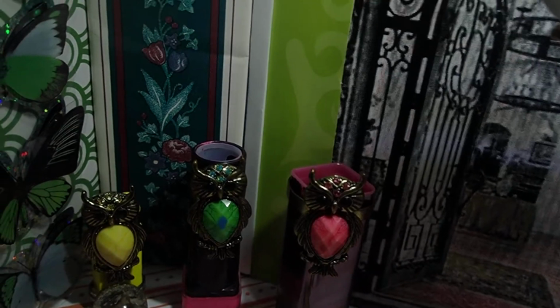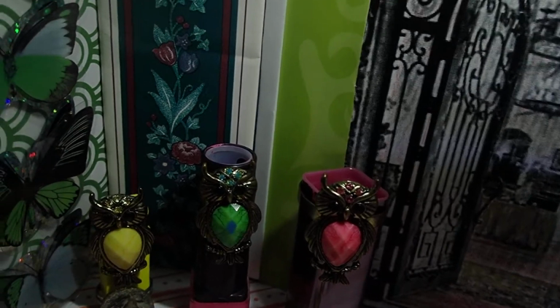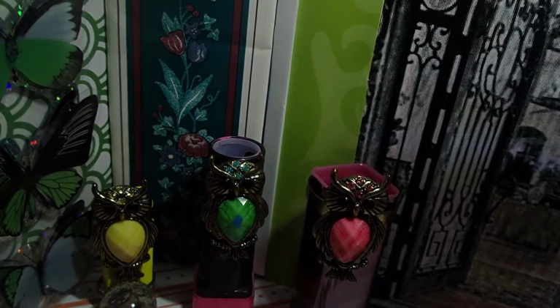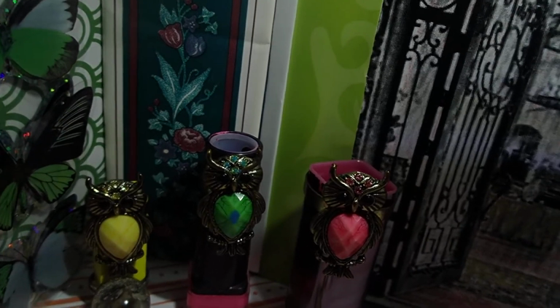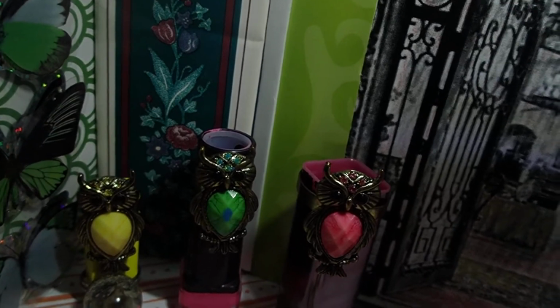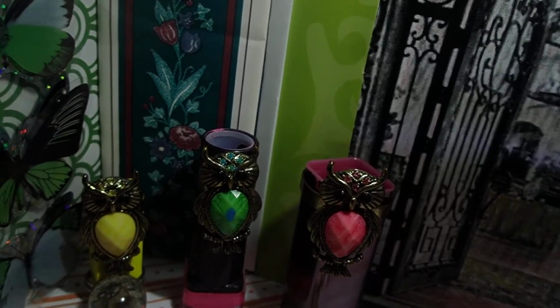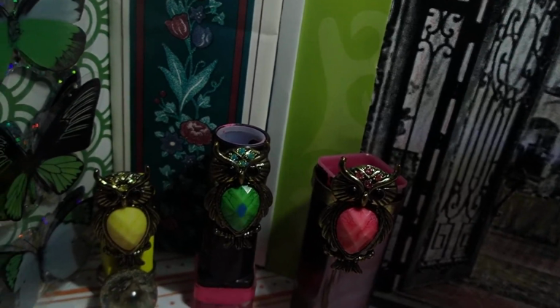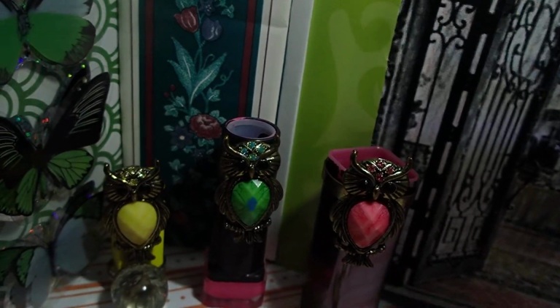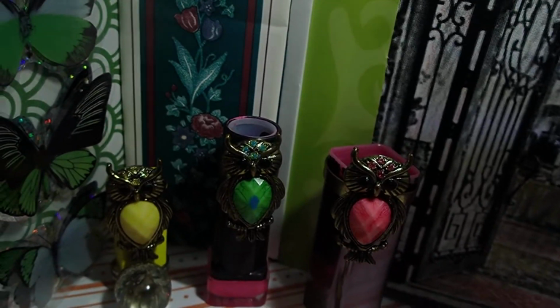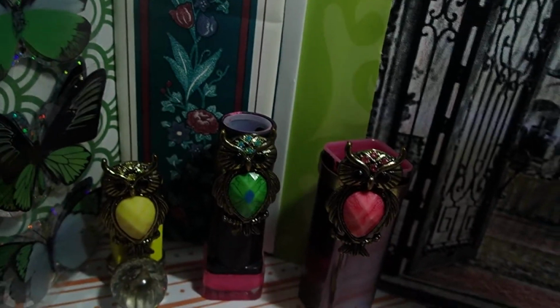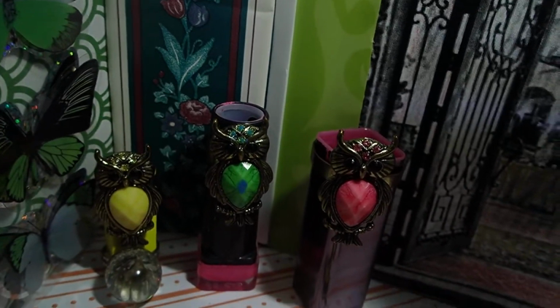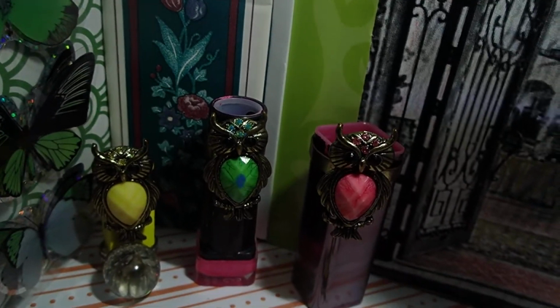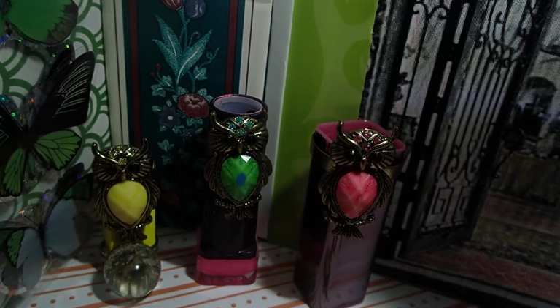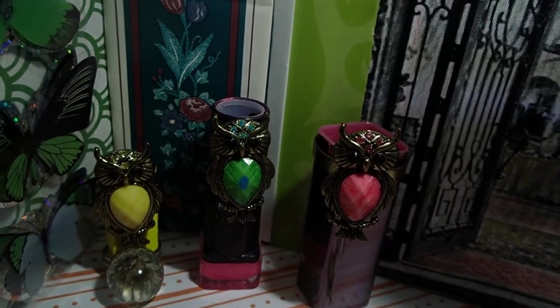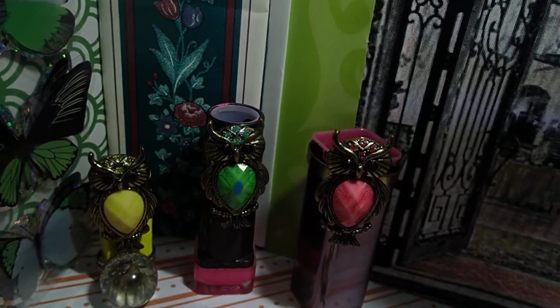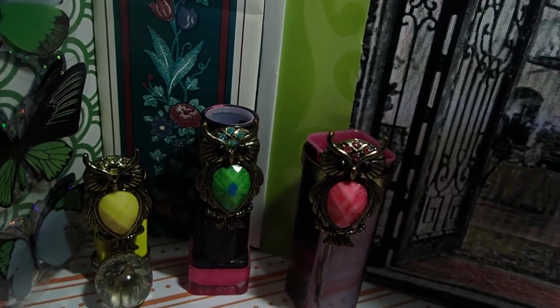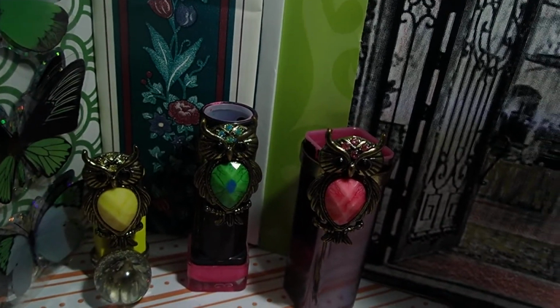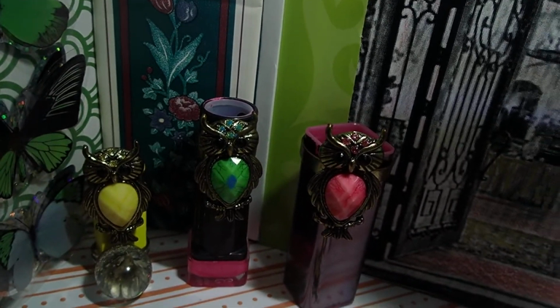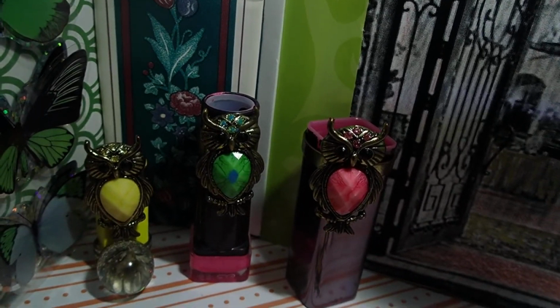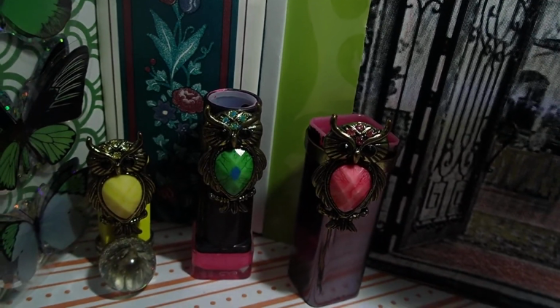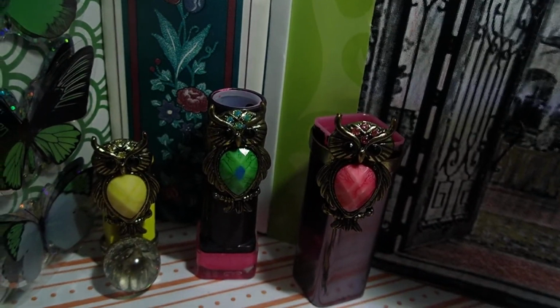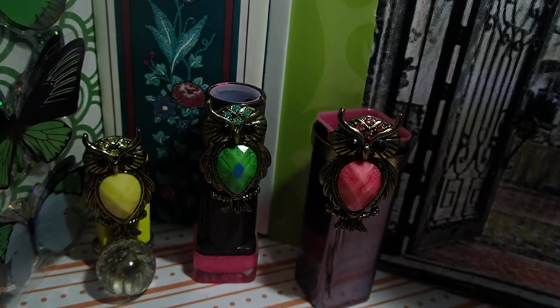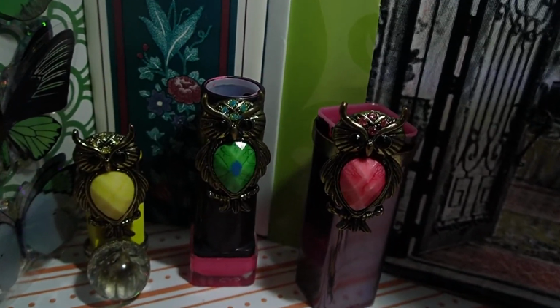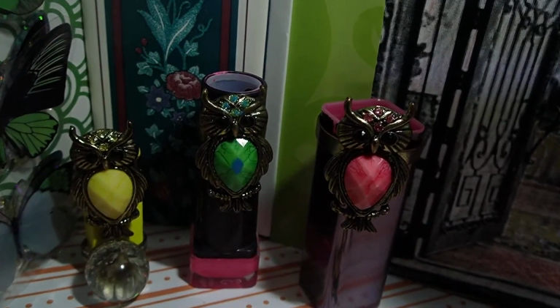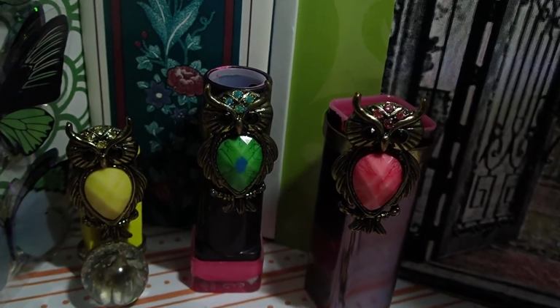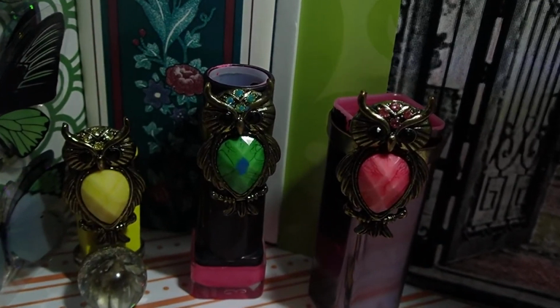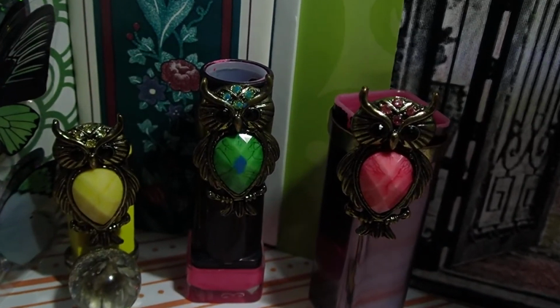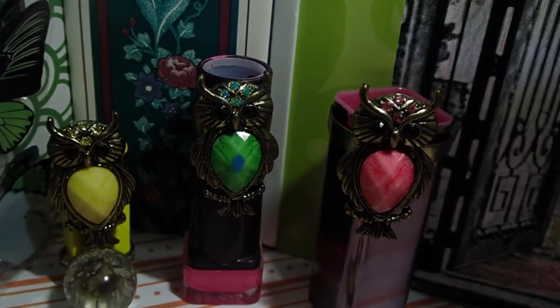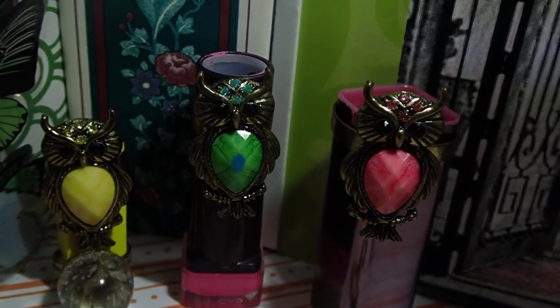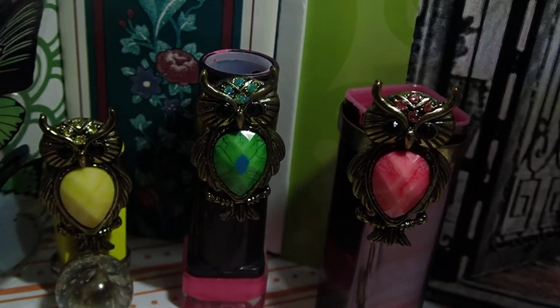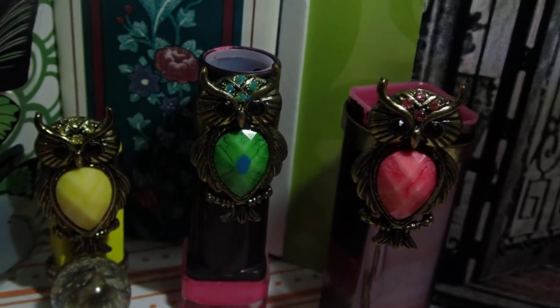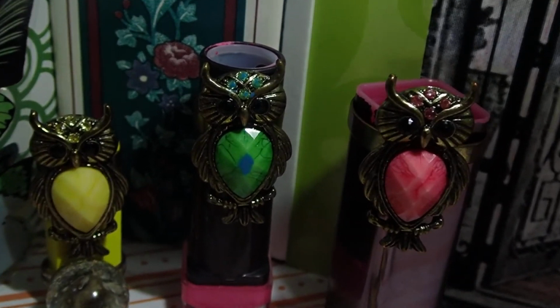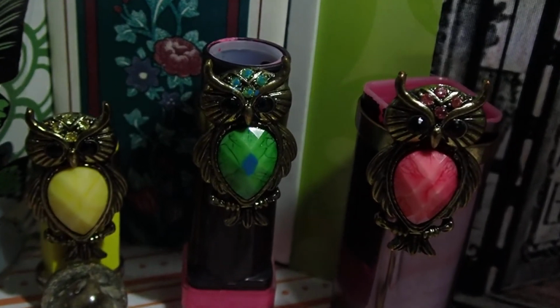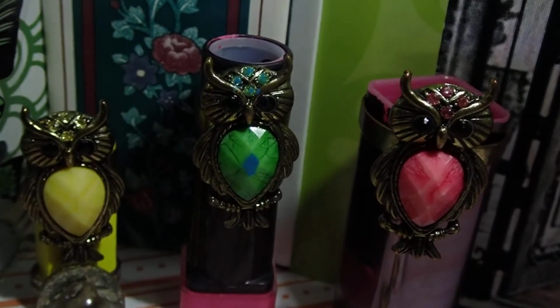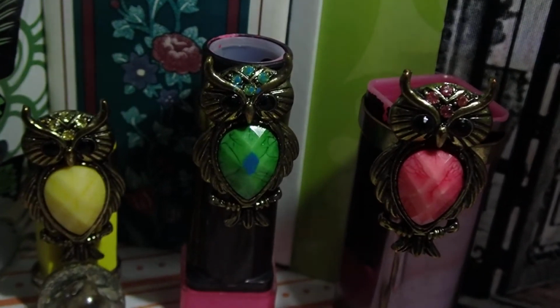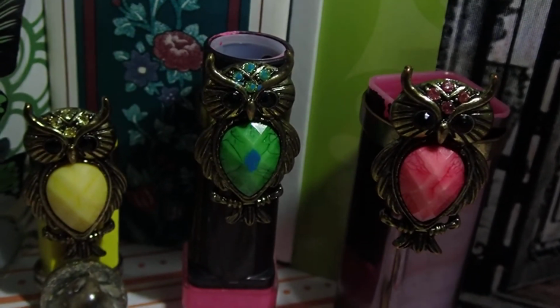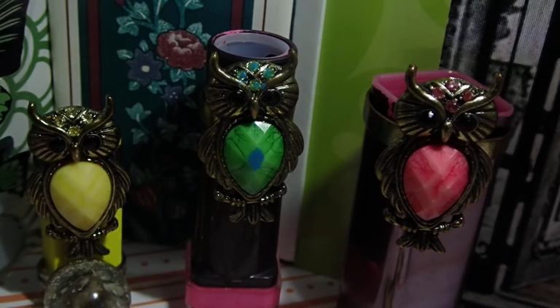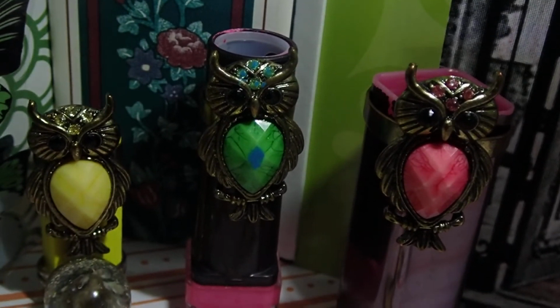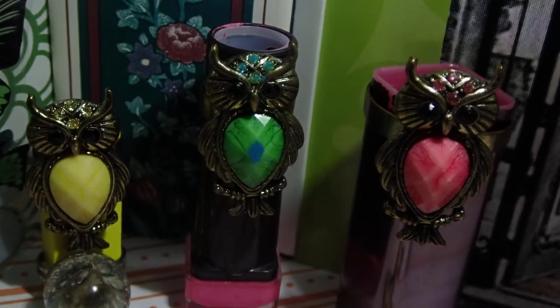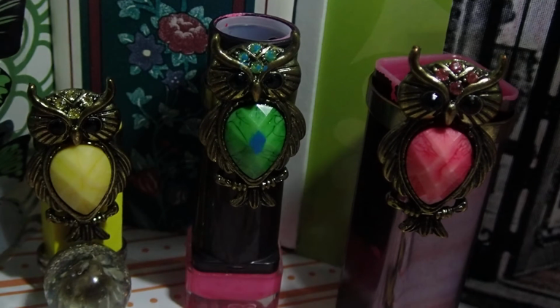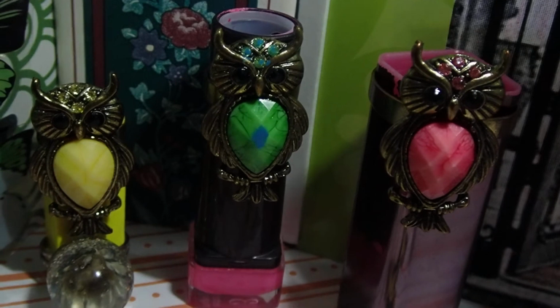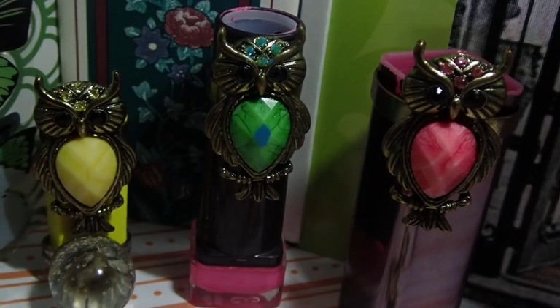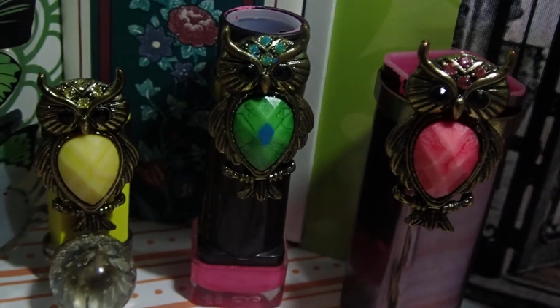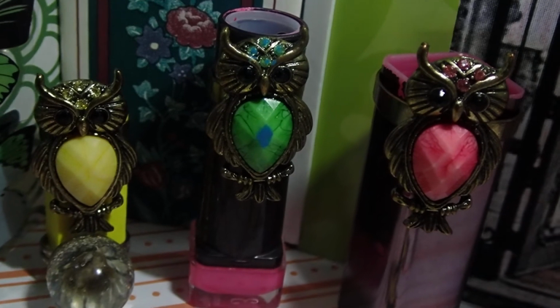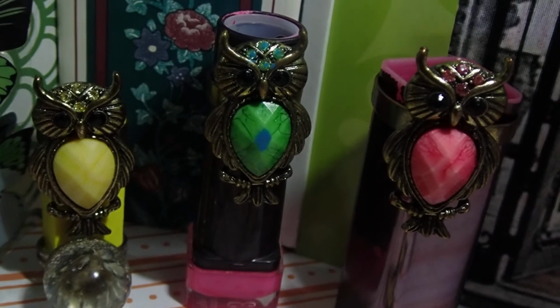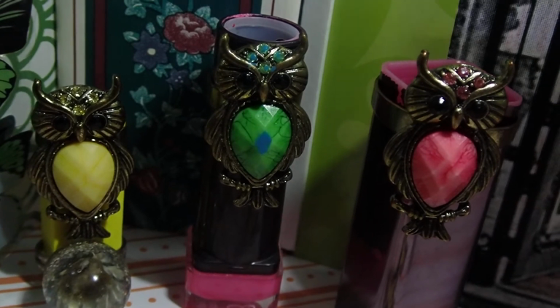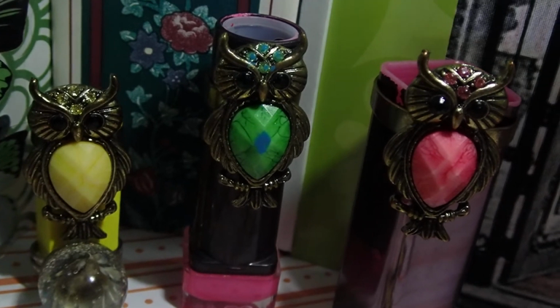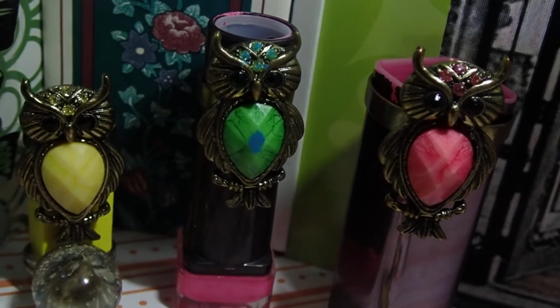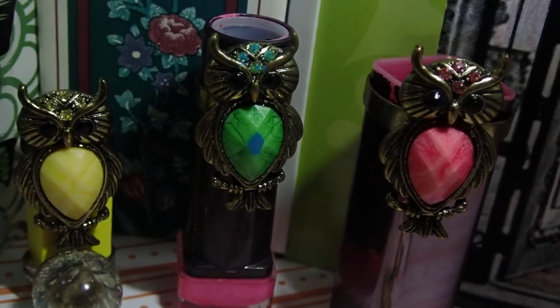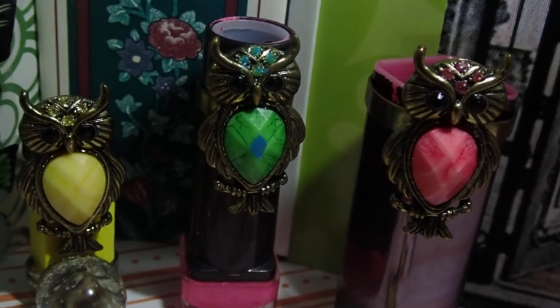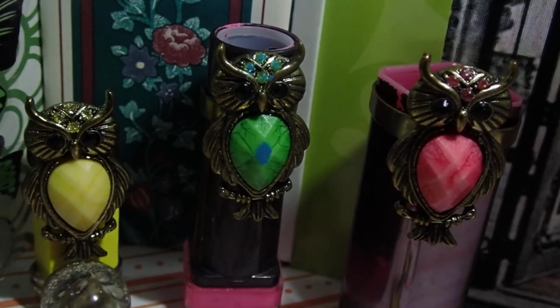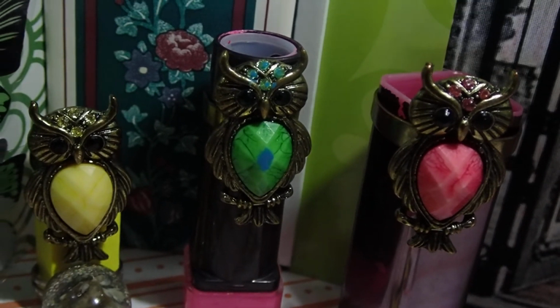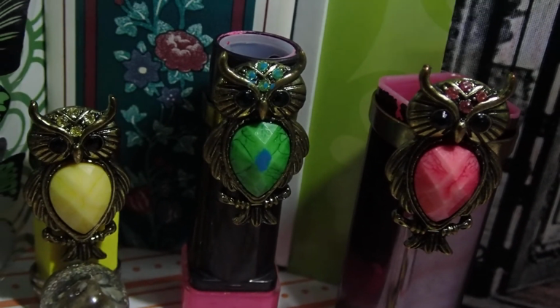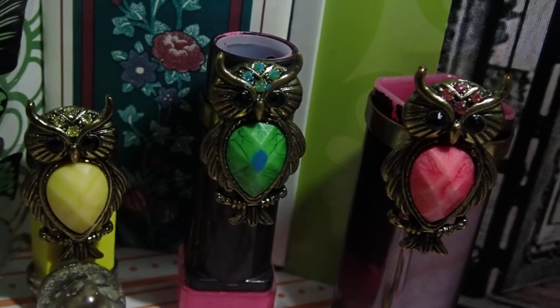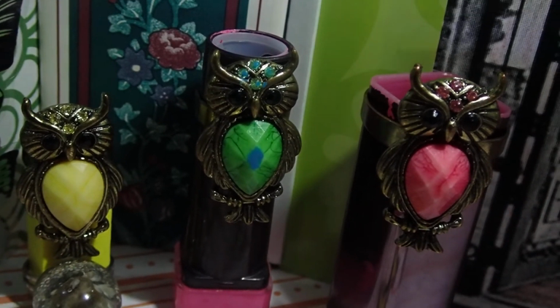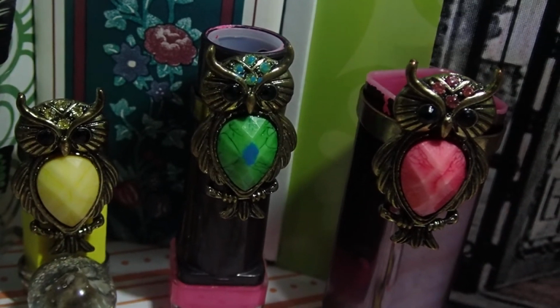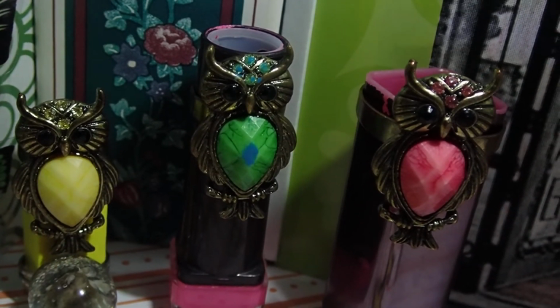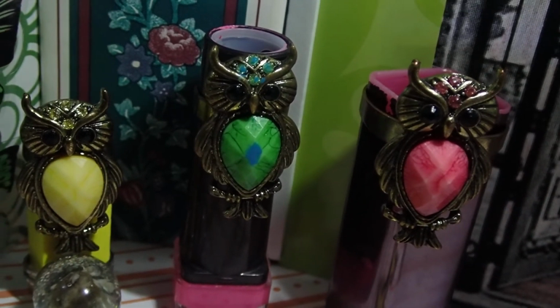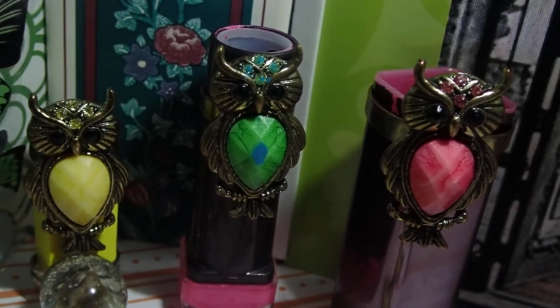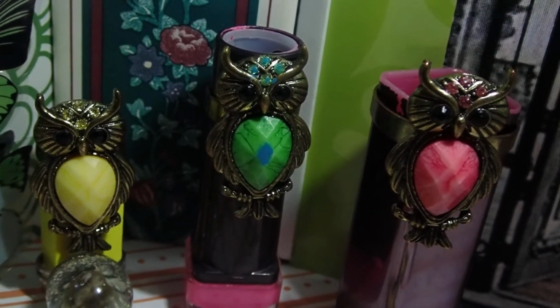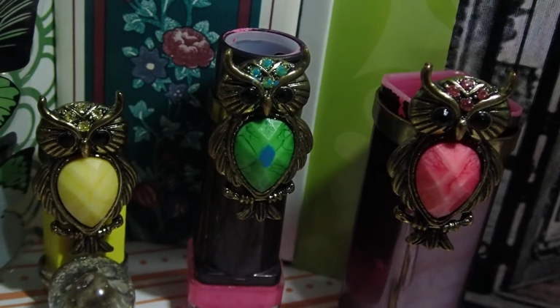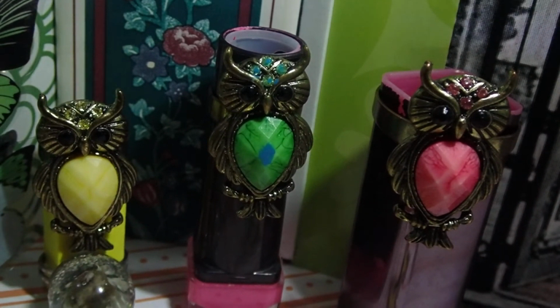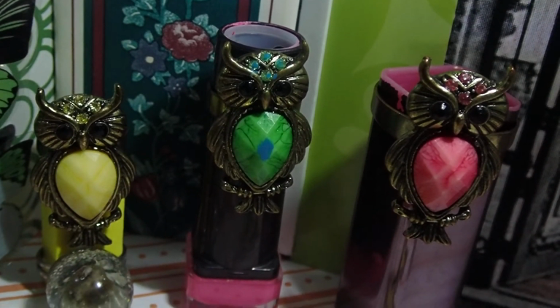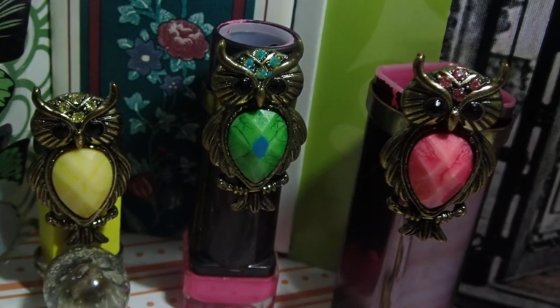These are rings. I'm going to zoom into them so that you can see them. These are rings that I've had. I think I had a blue one.